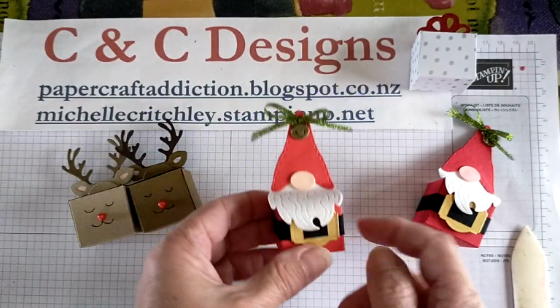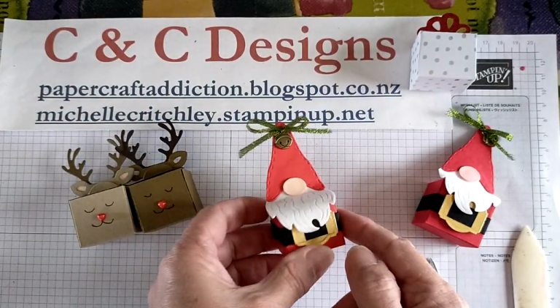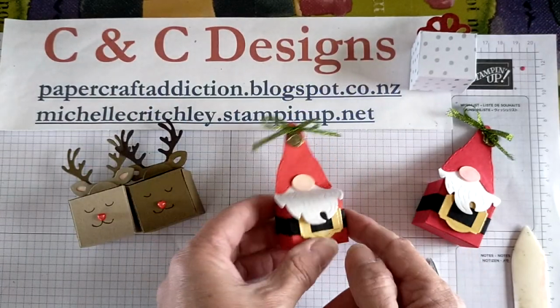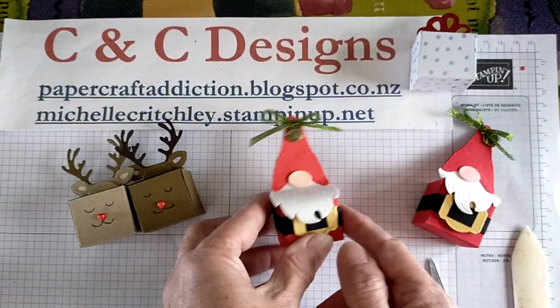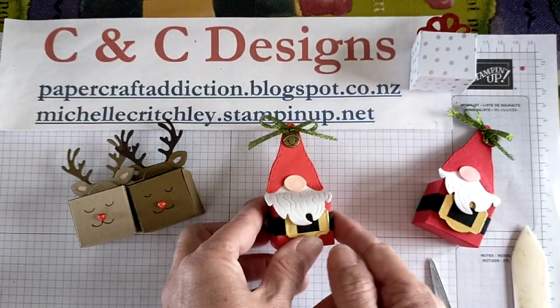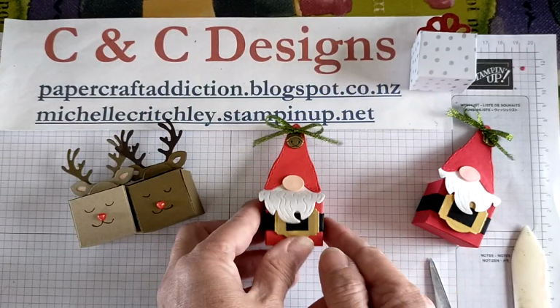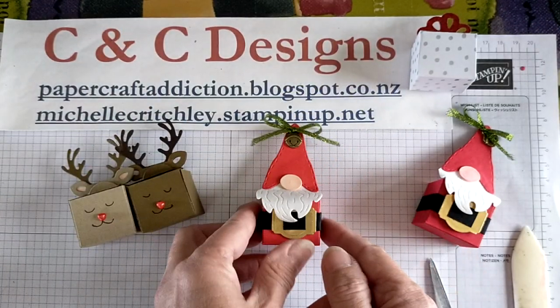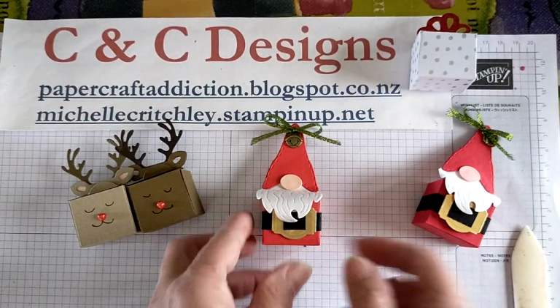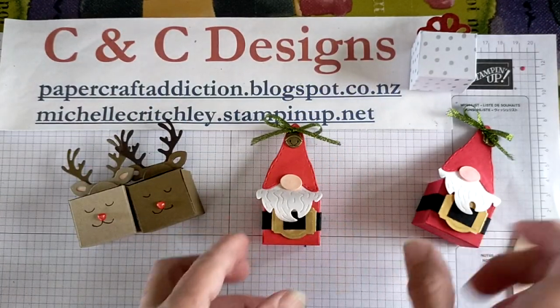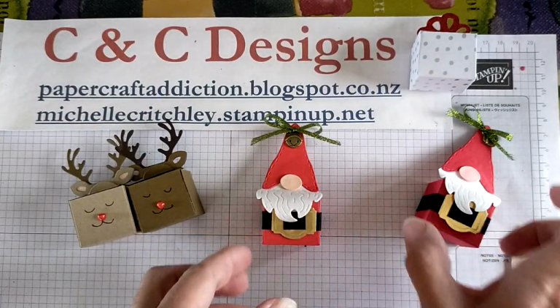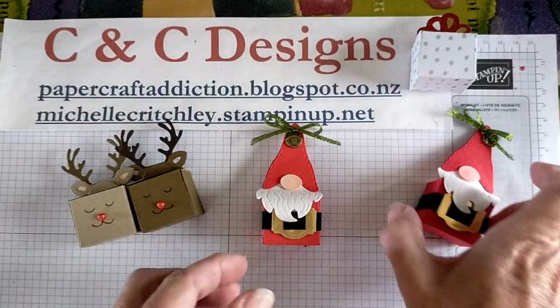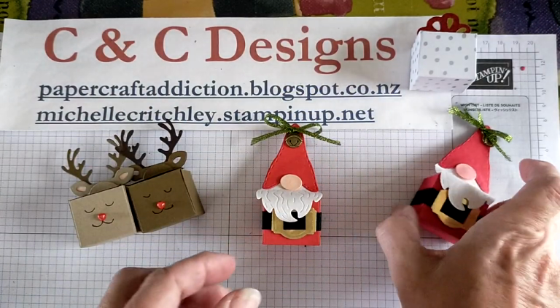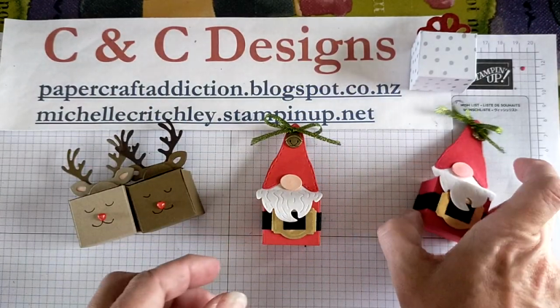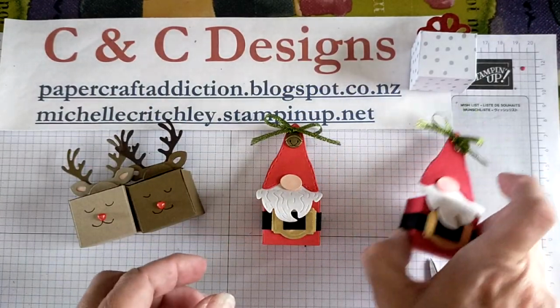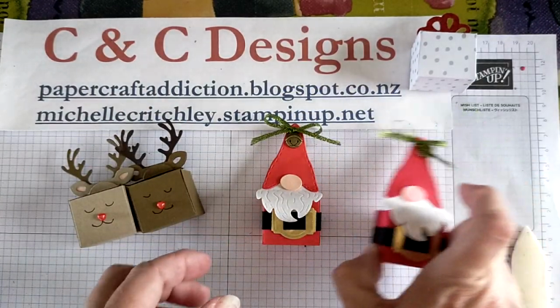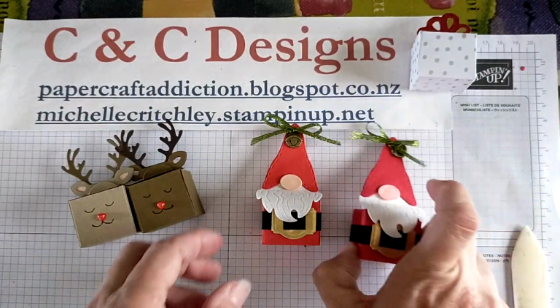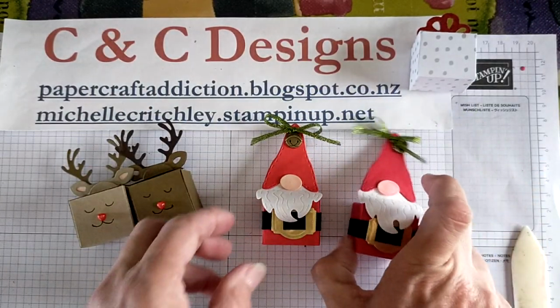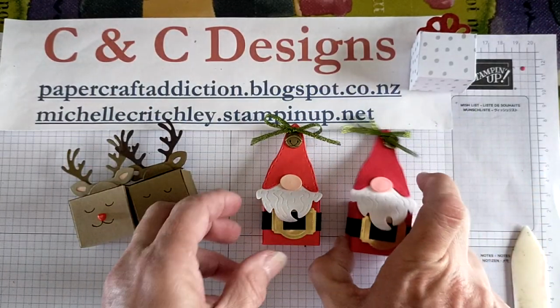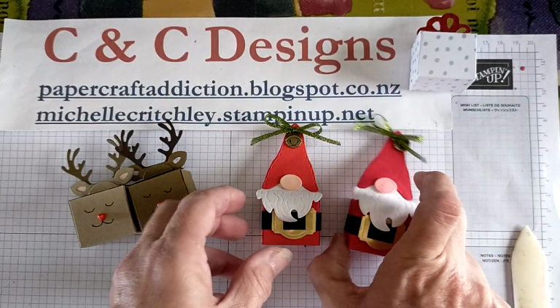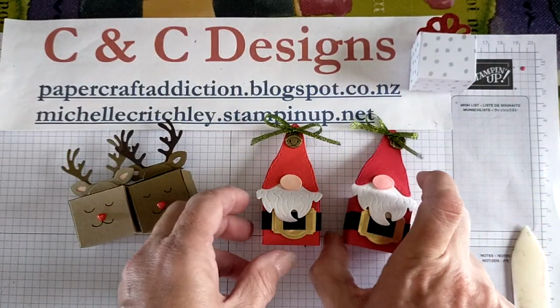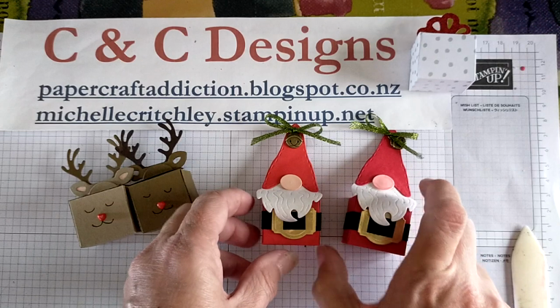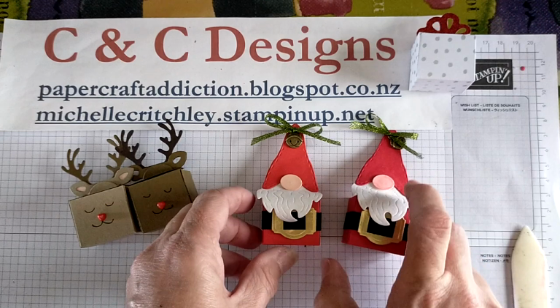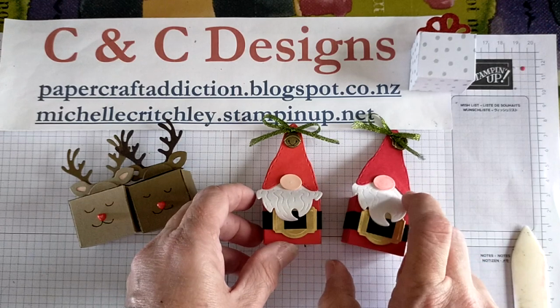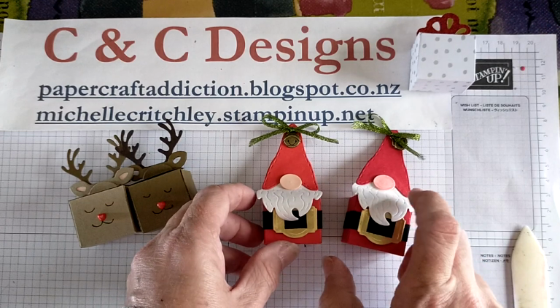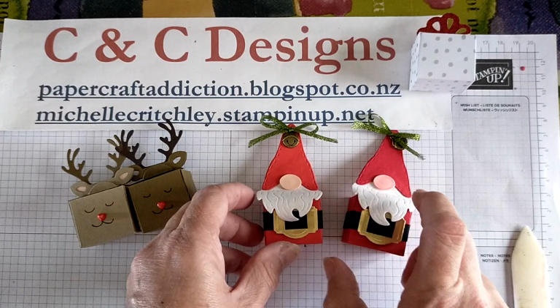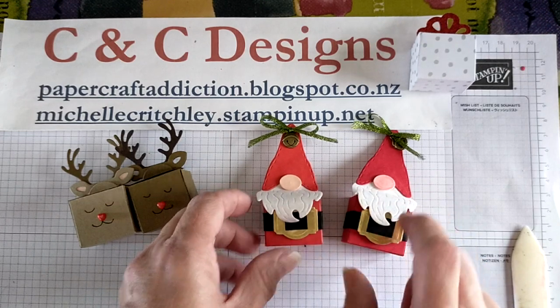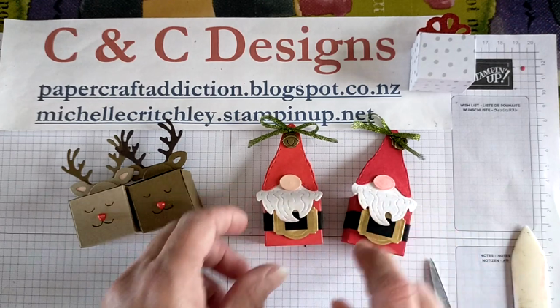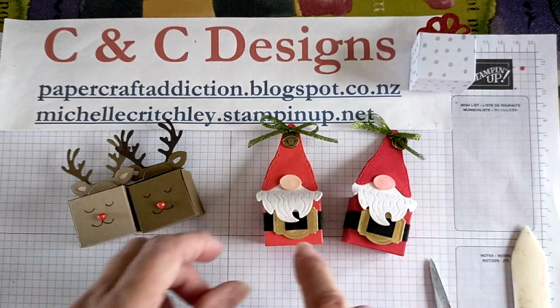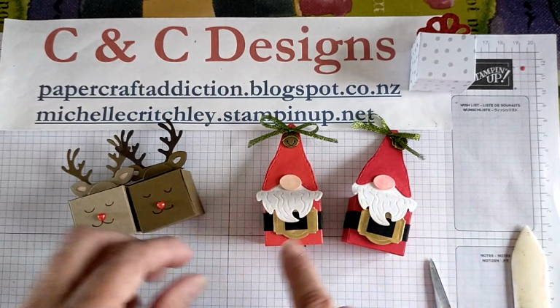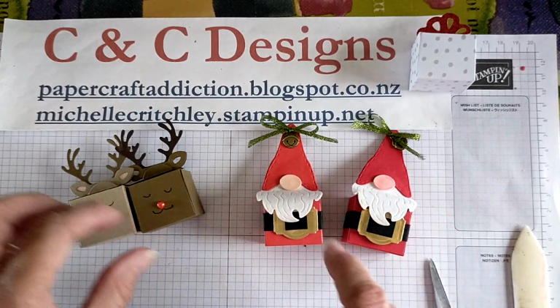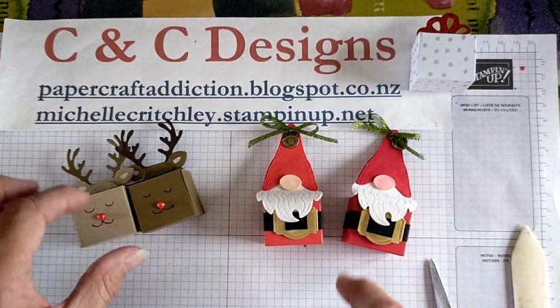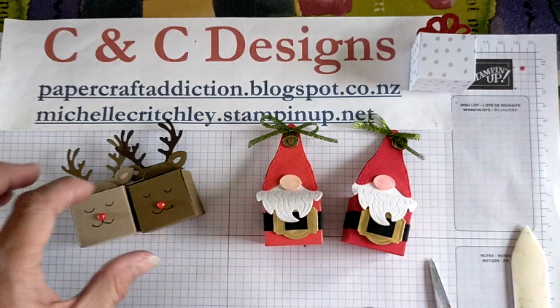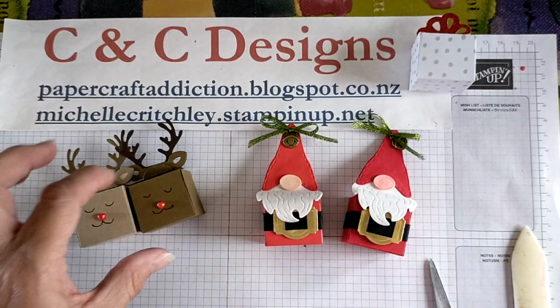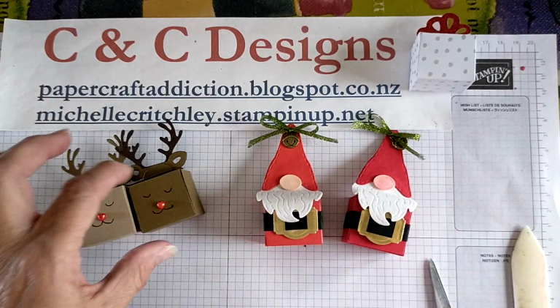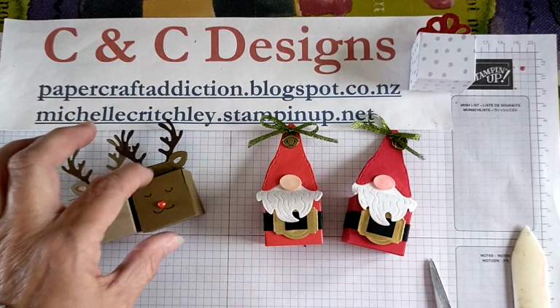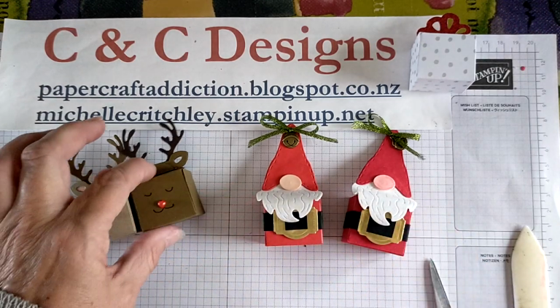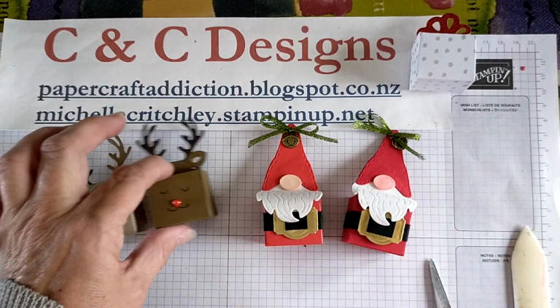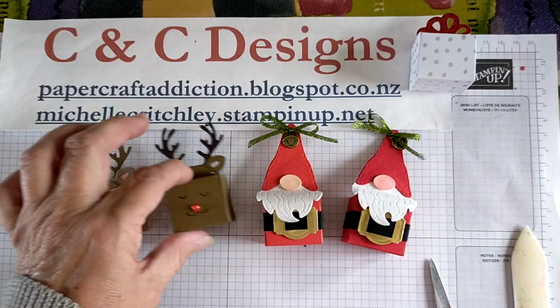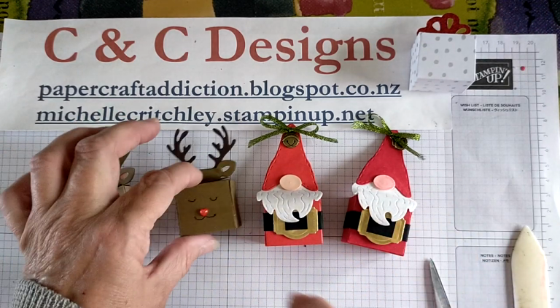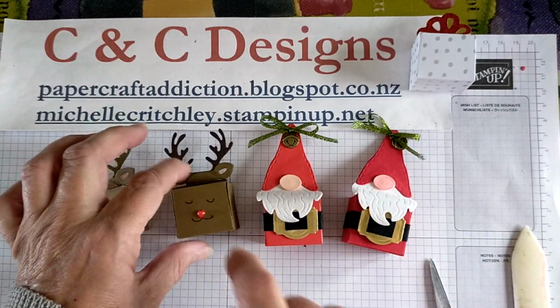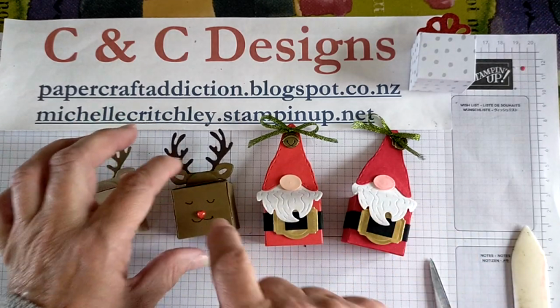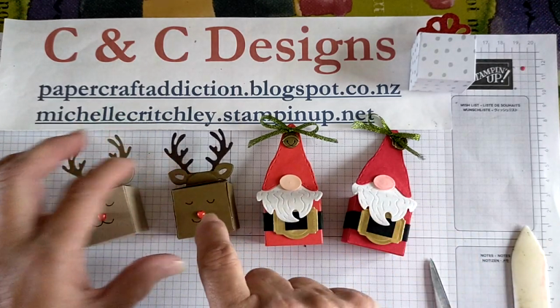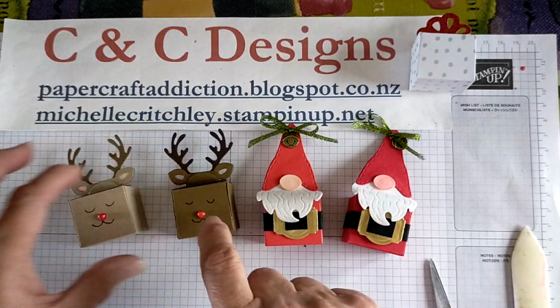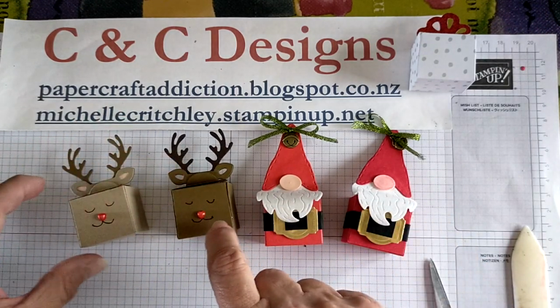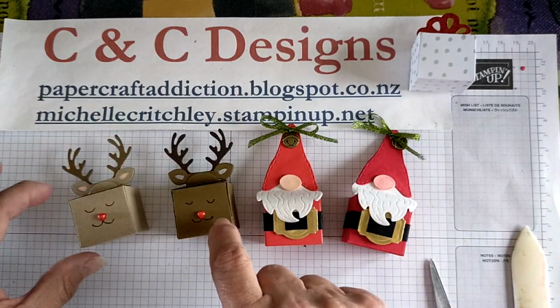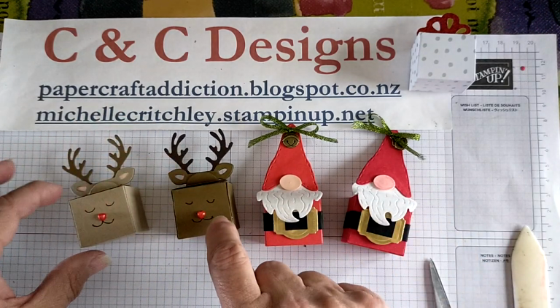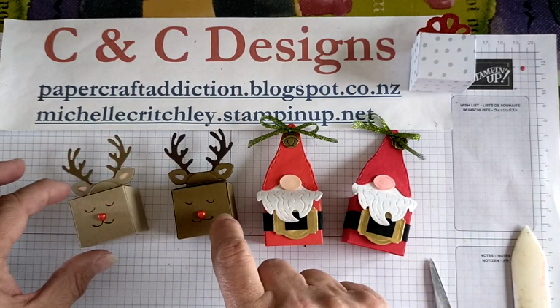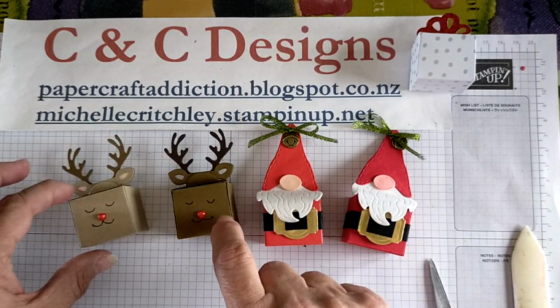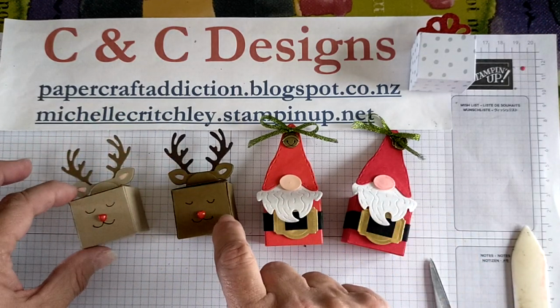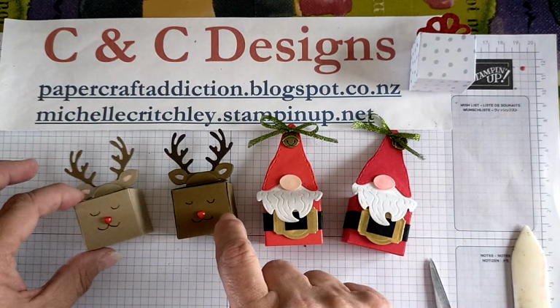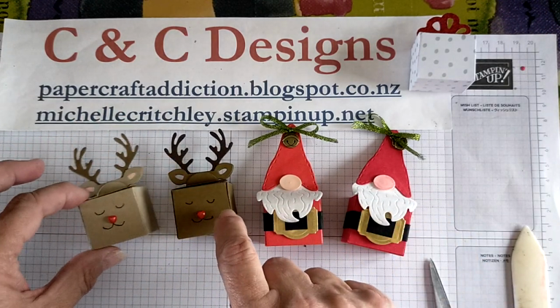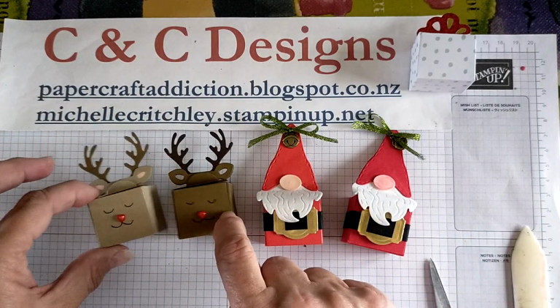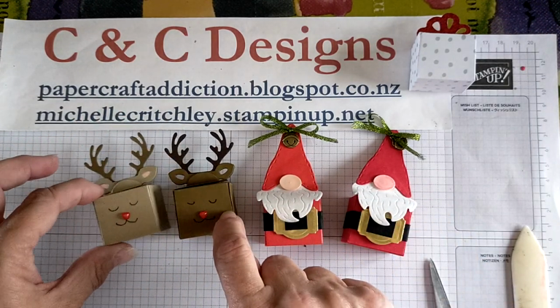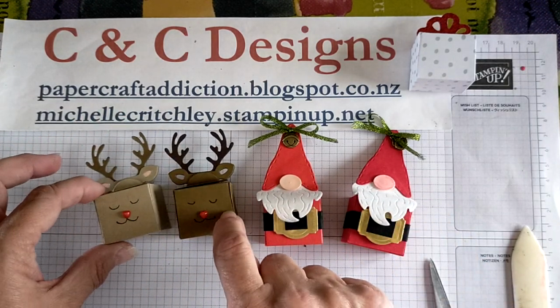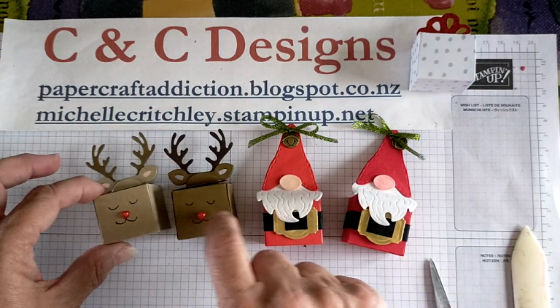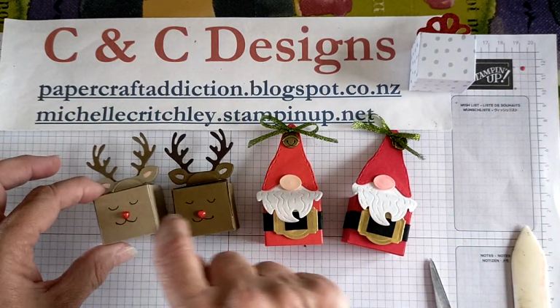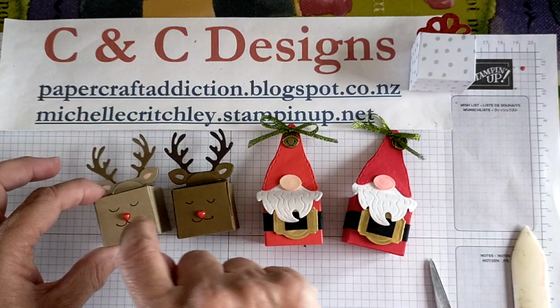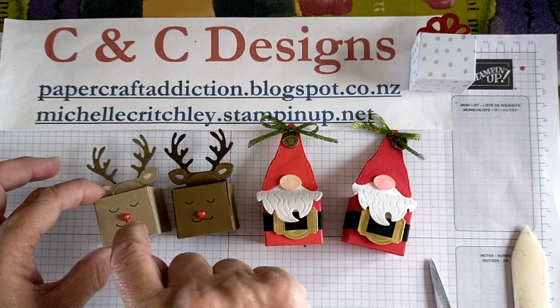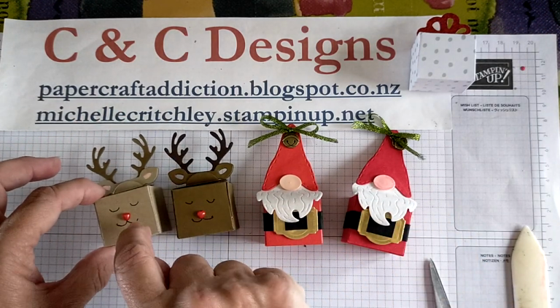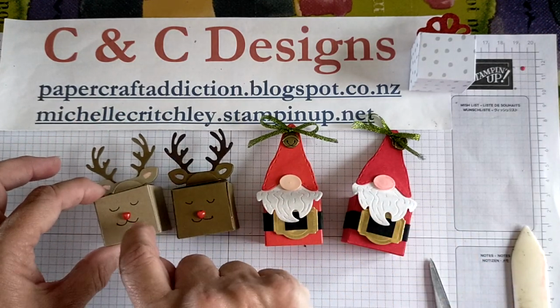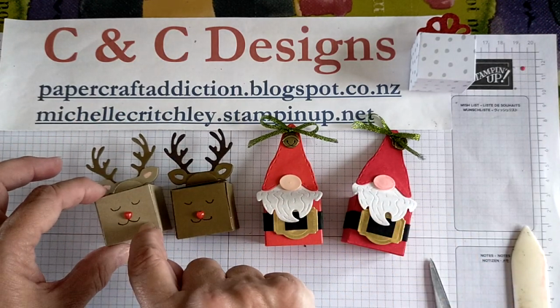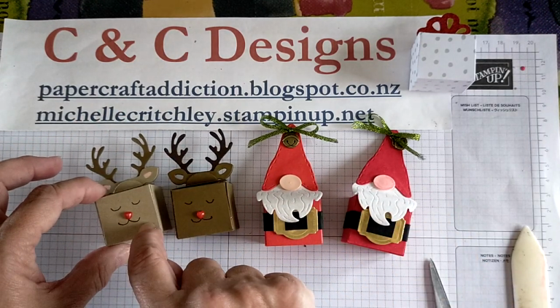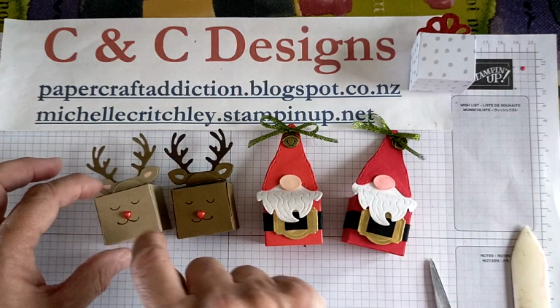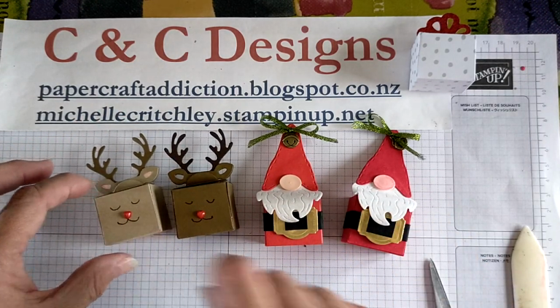So that's the Poppy Parade and that's the Real Red — you can see the color difference here. We've got our Soft Suede and our Crumb Cake. I hope you enjoyed that — if you did, please give me a thumbs up and subscribe for more projects.